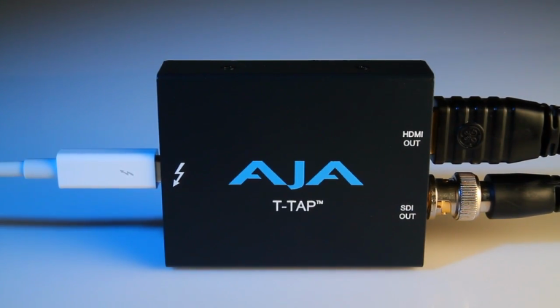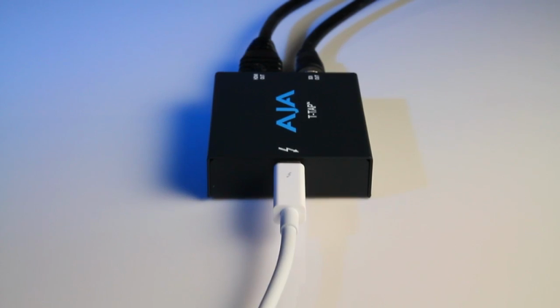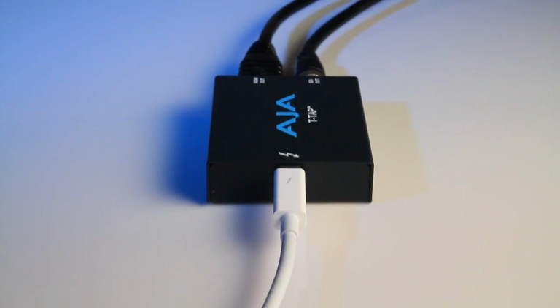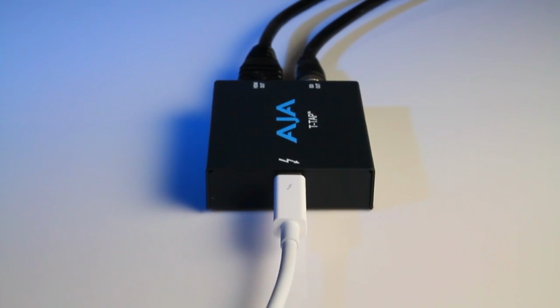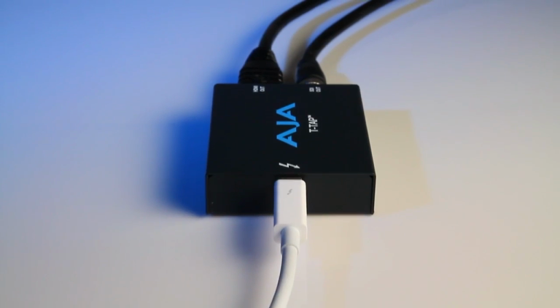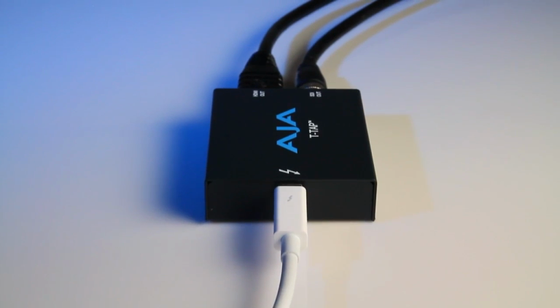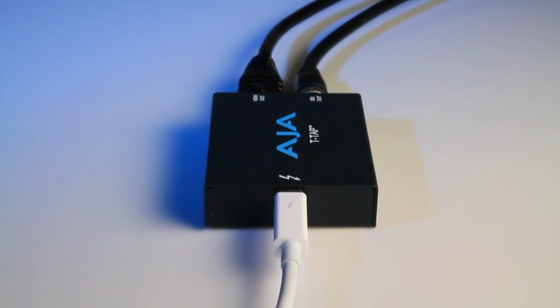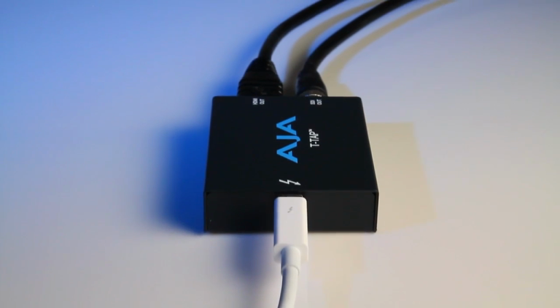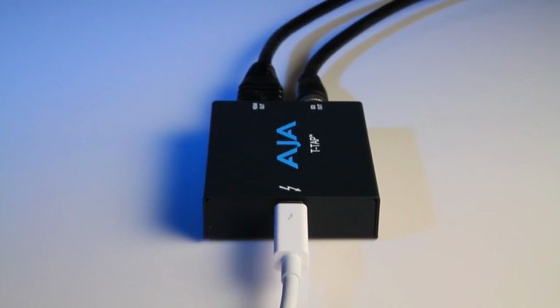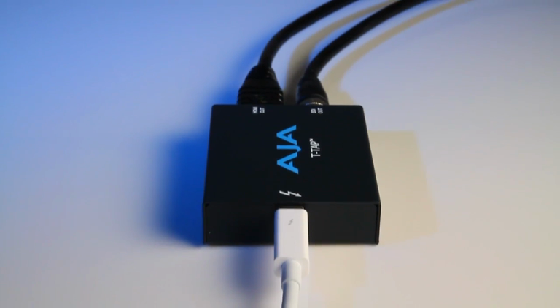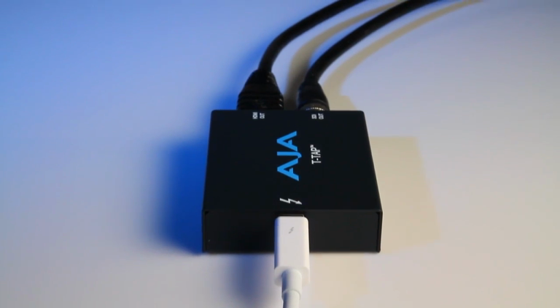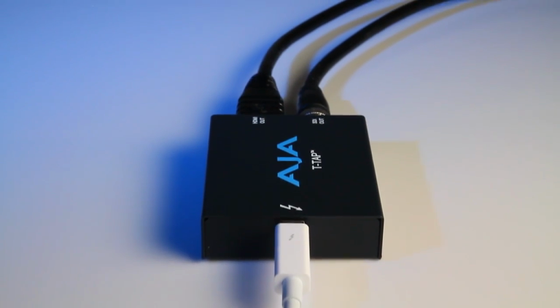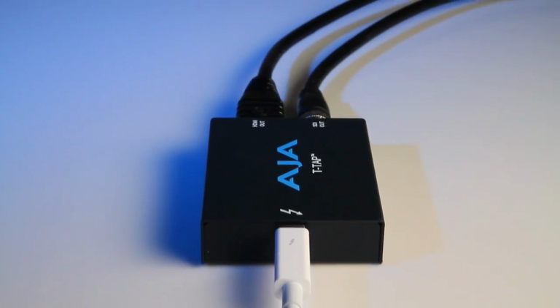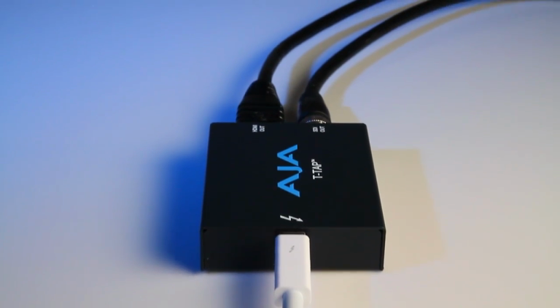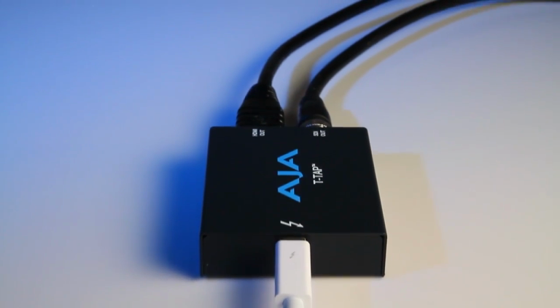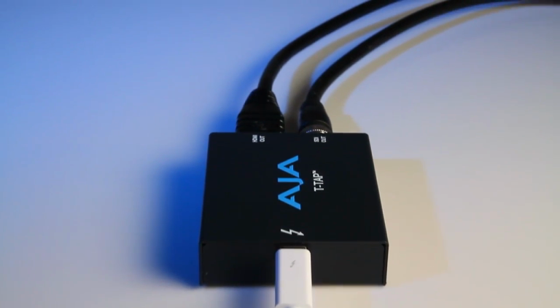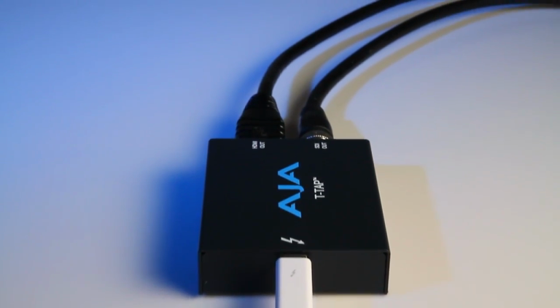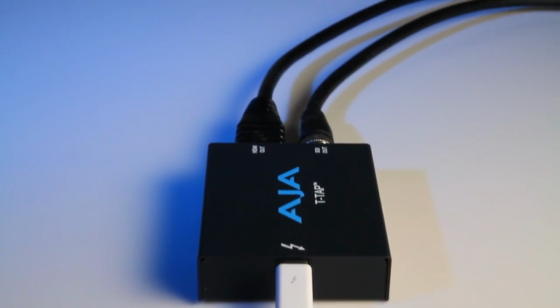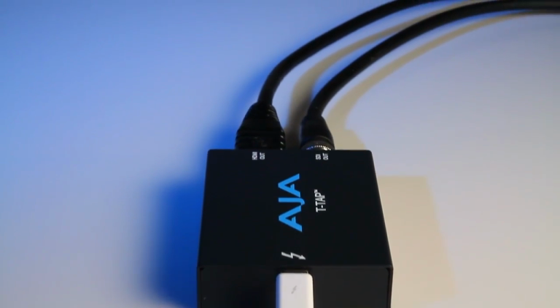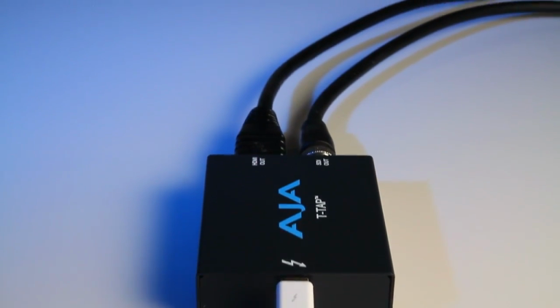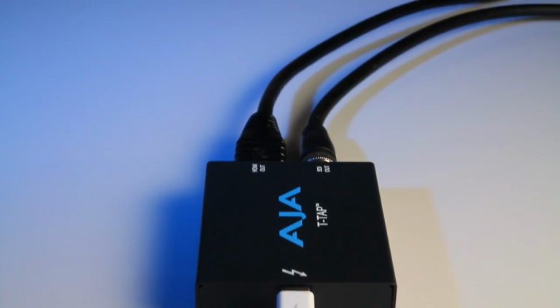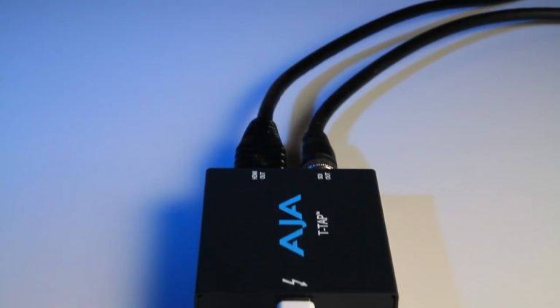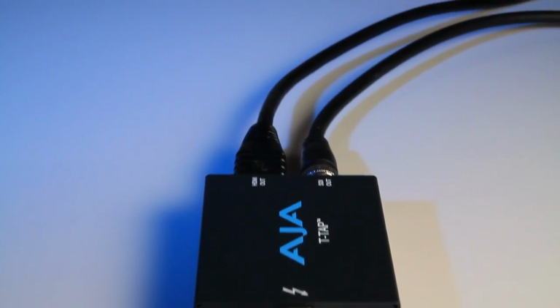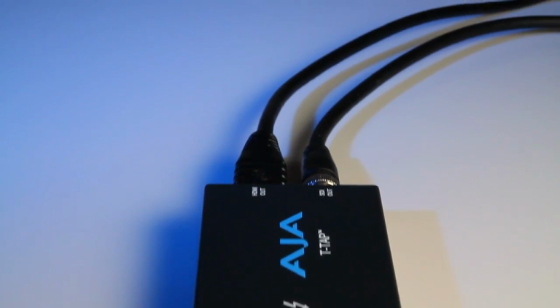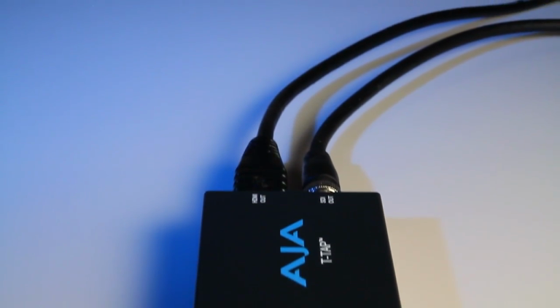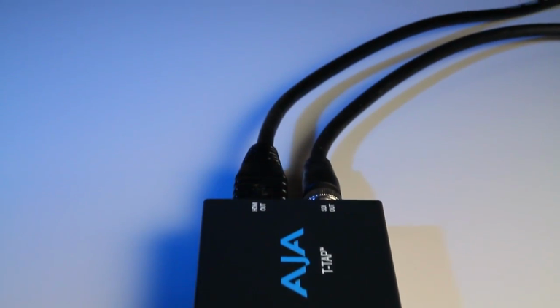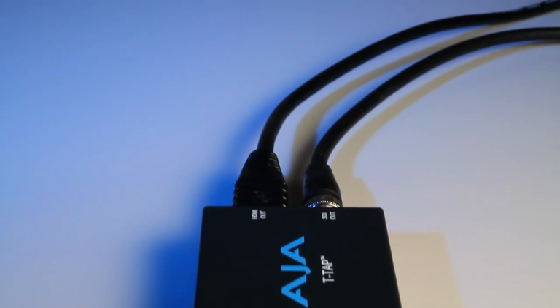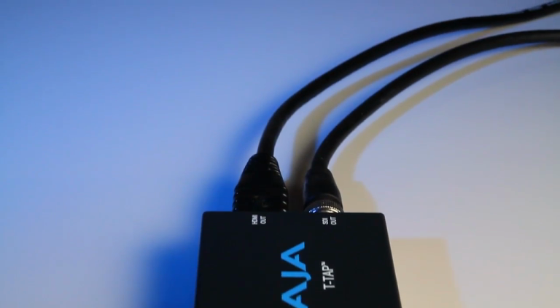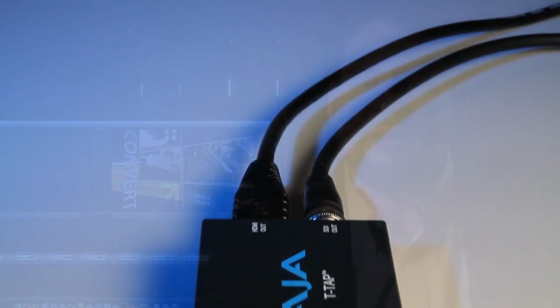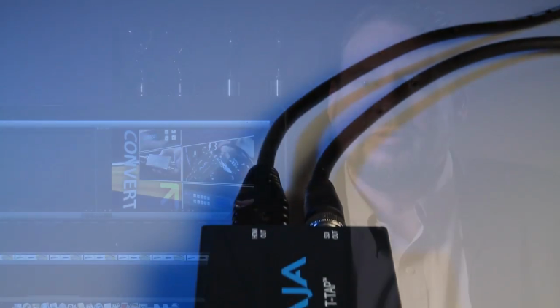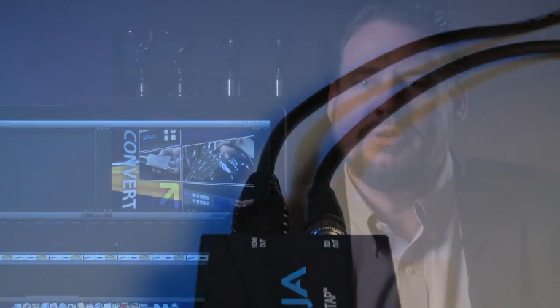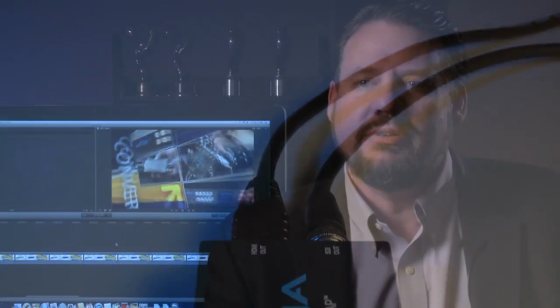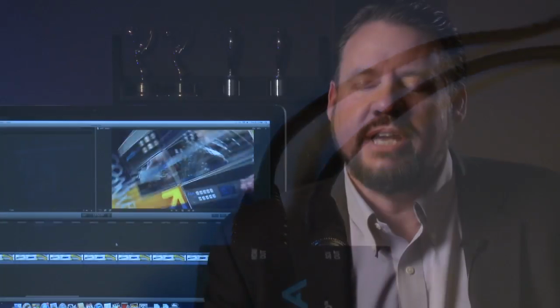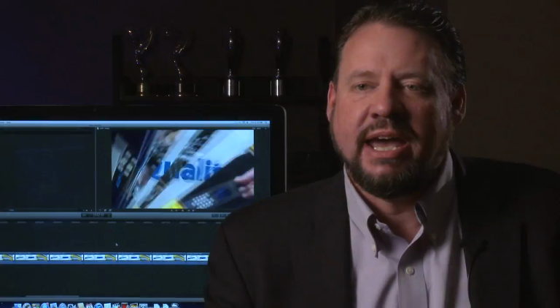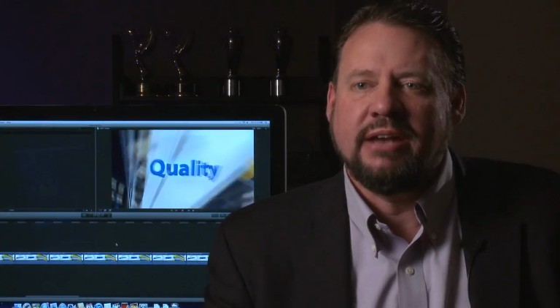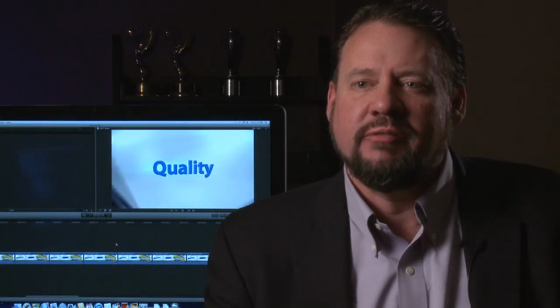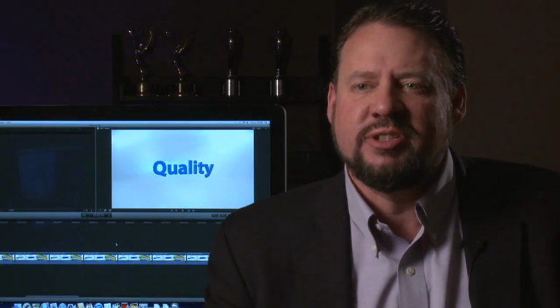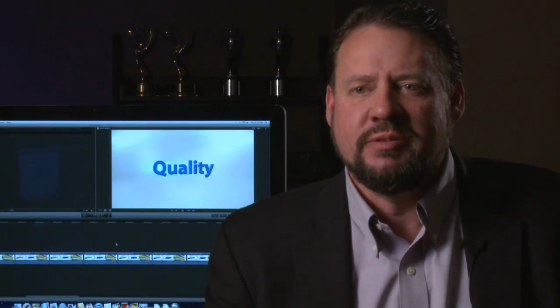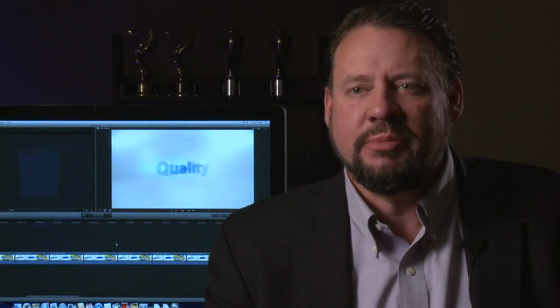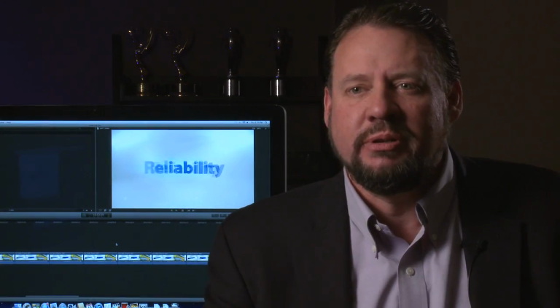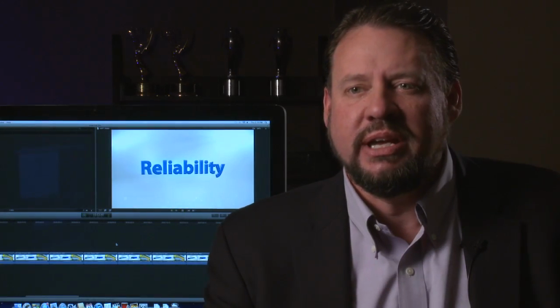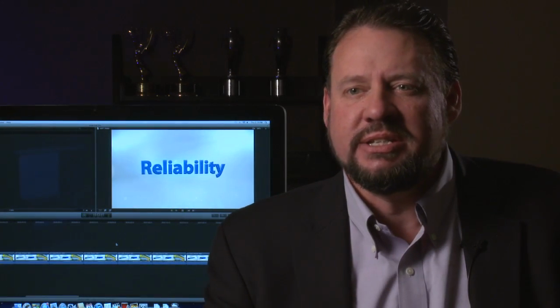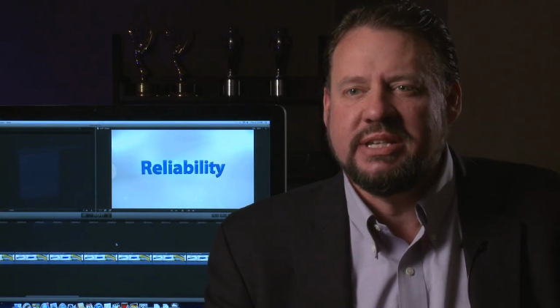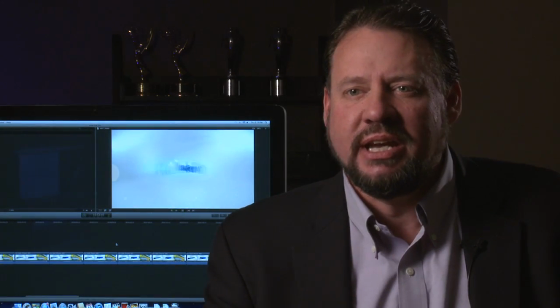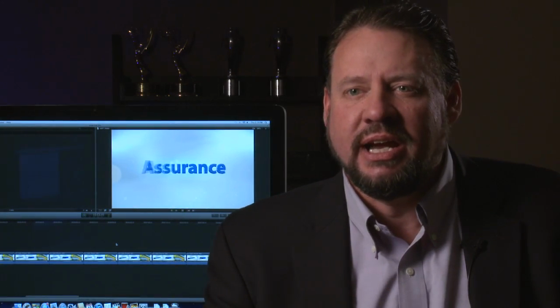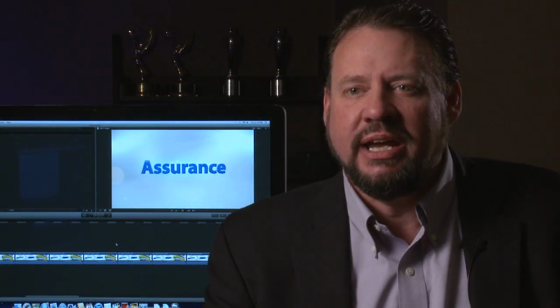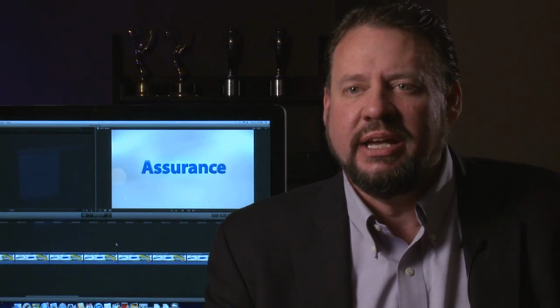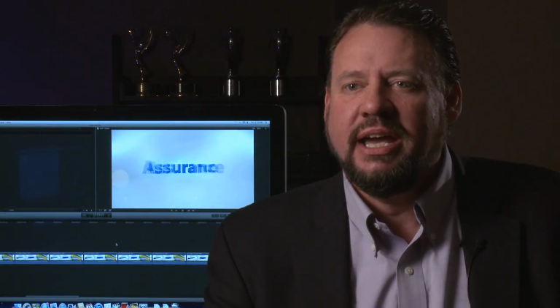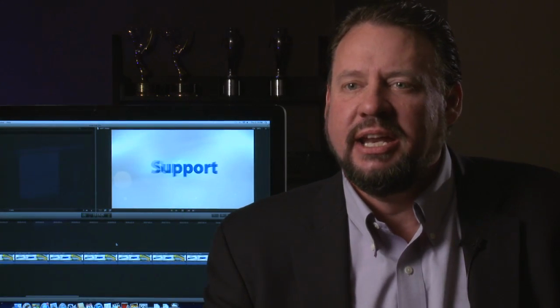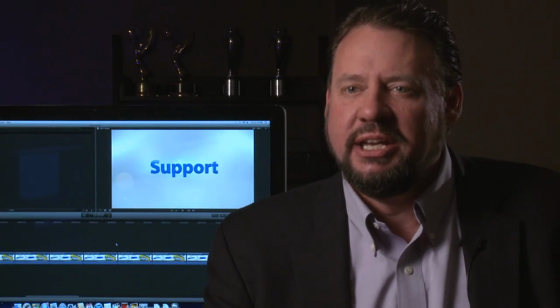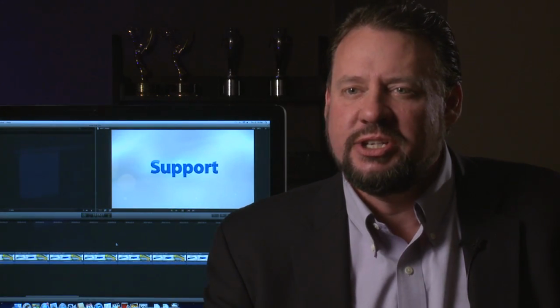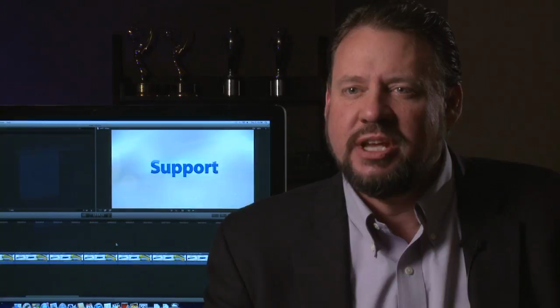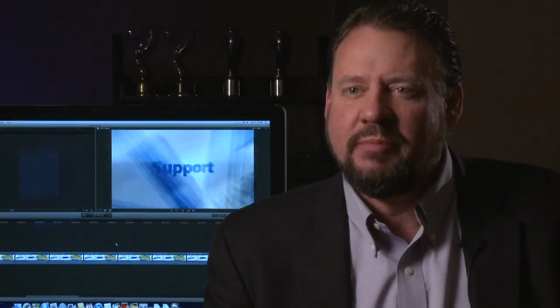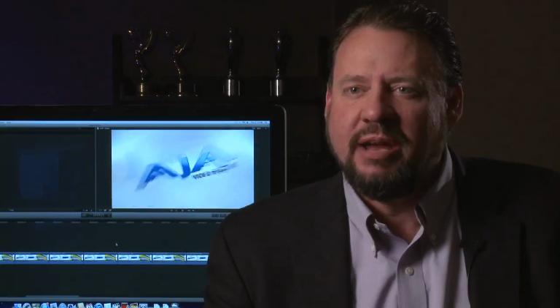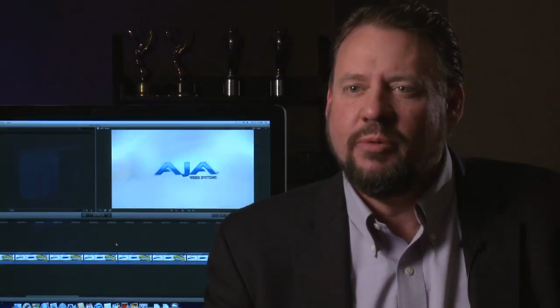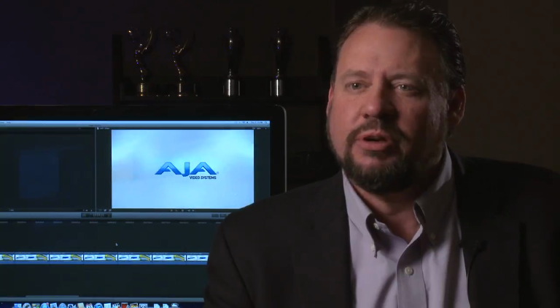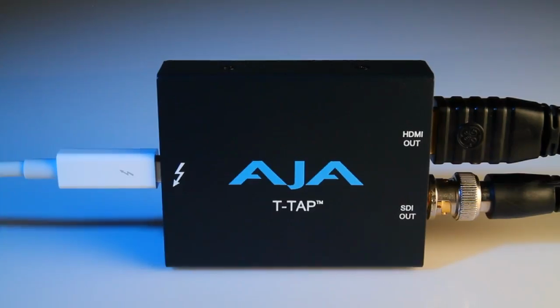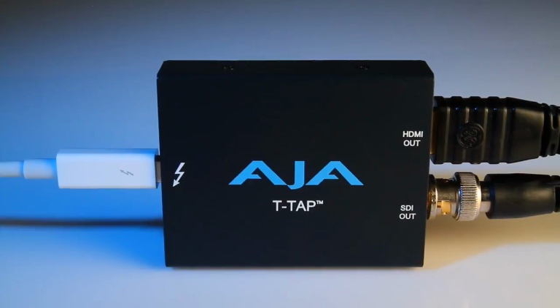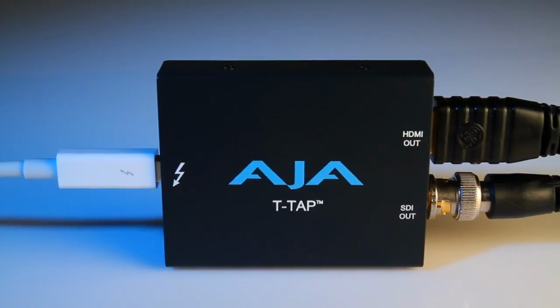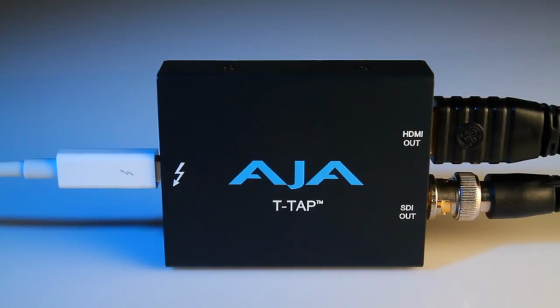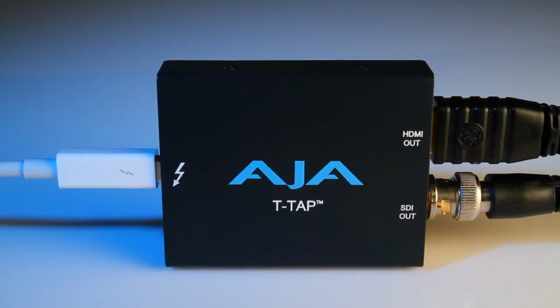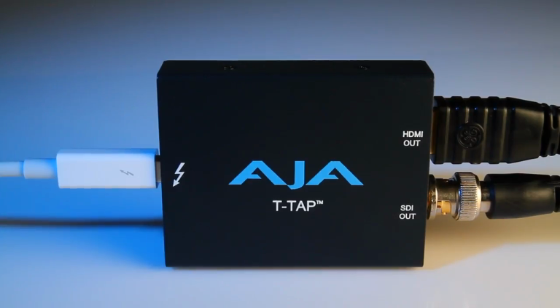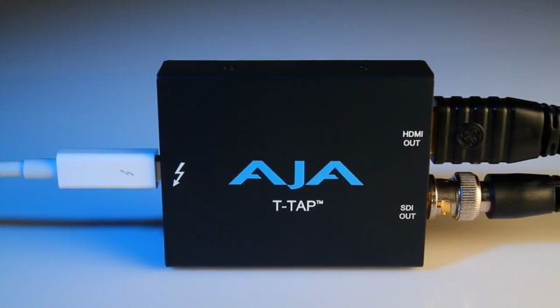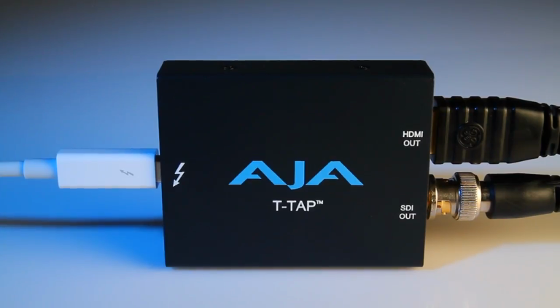We have a nice small mobile device you can take around with you to handle simple SDI and HDMI workflows at 10-bit.